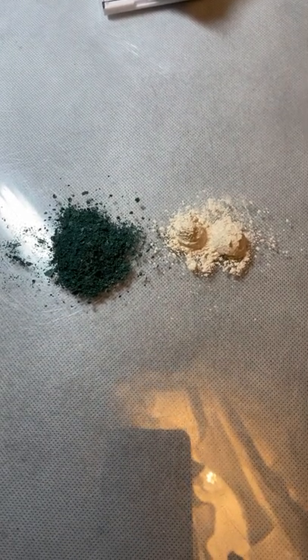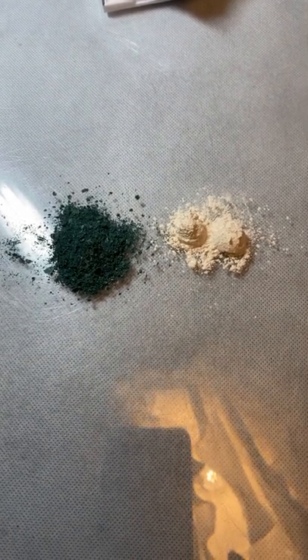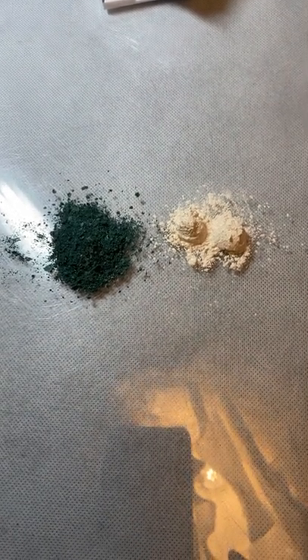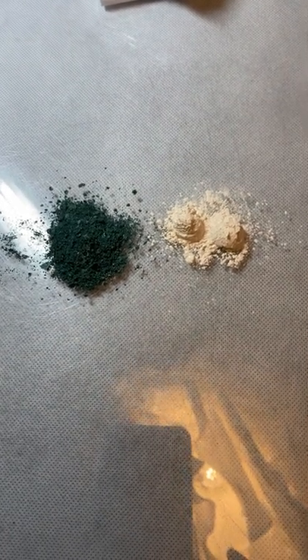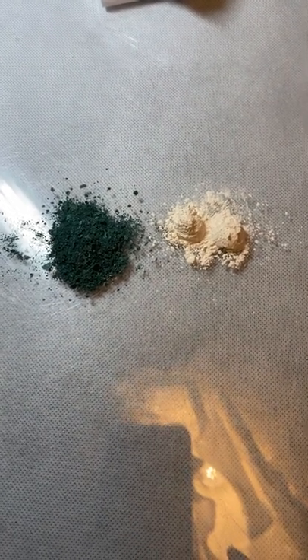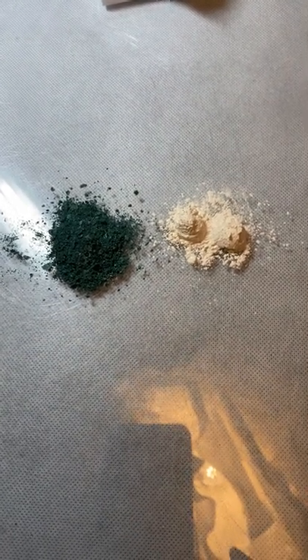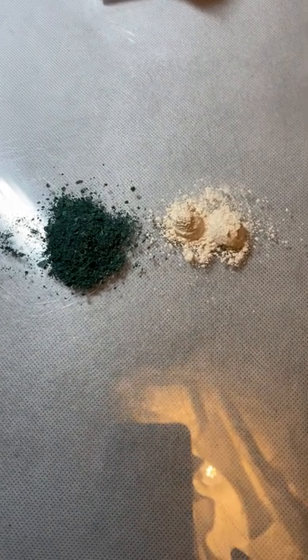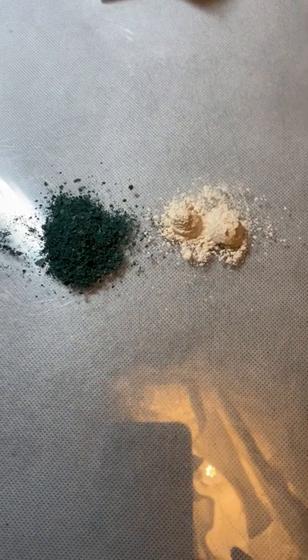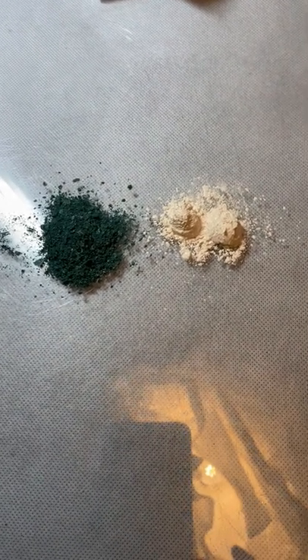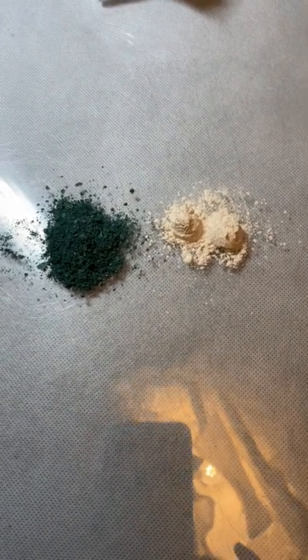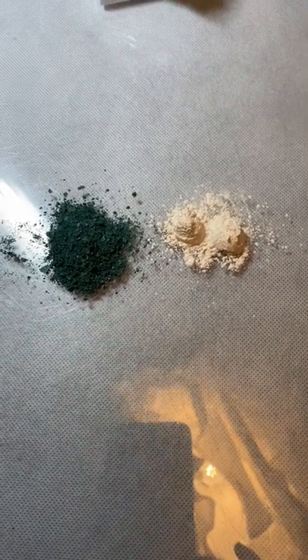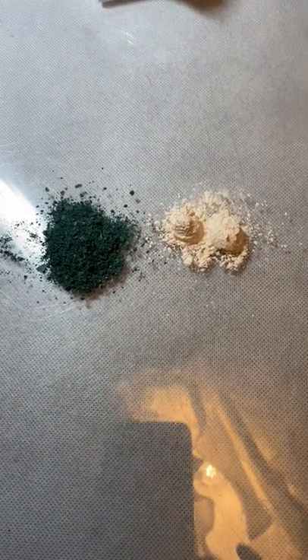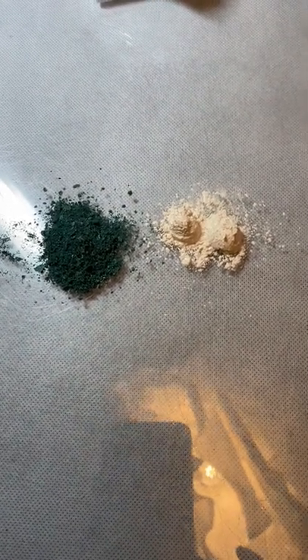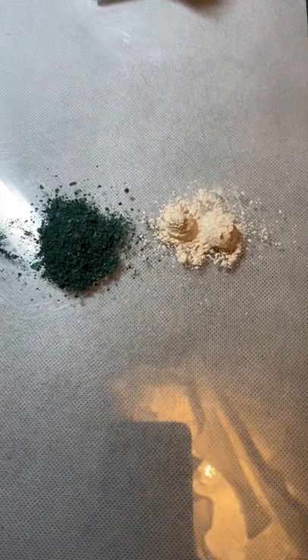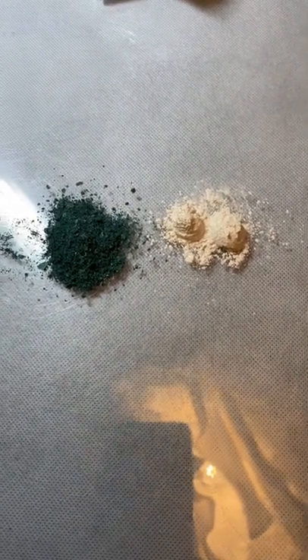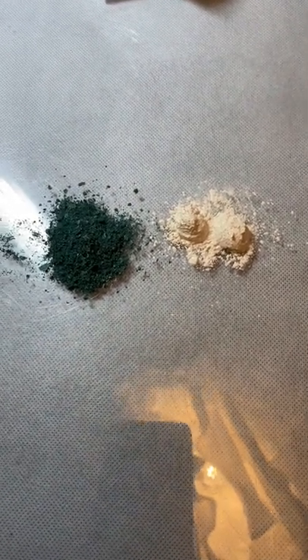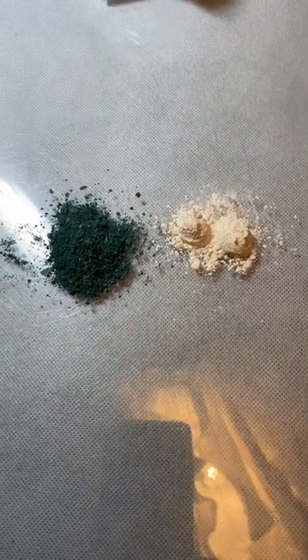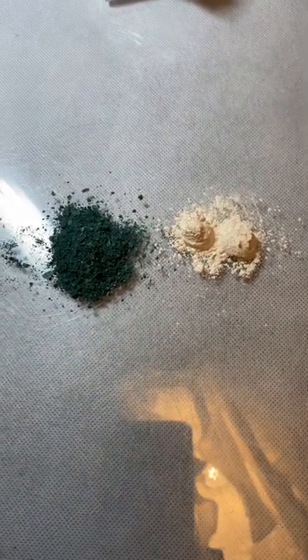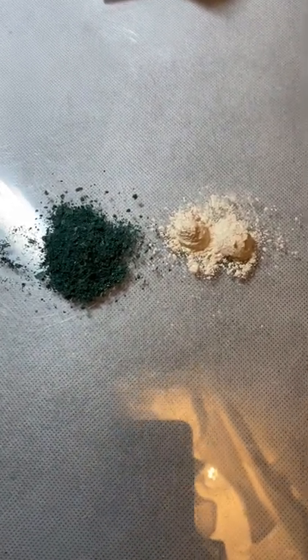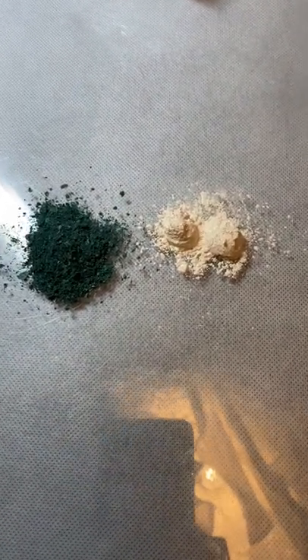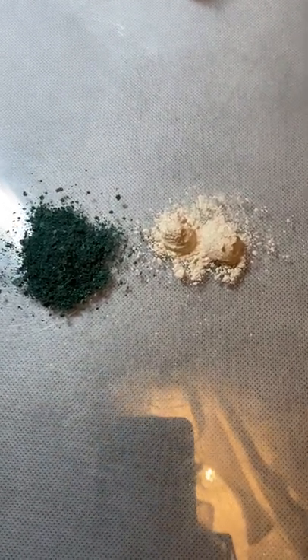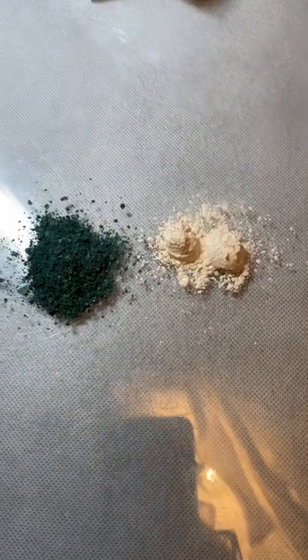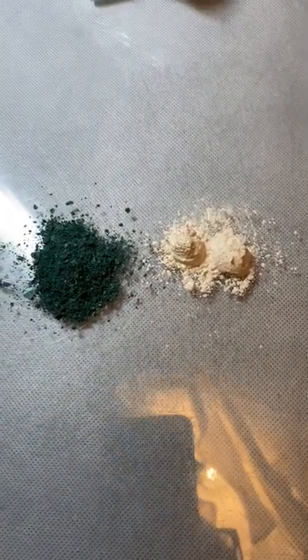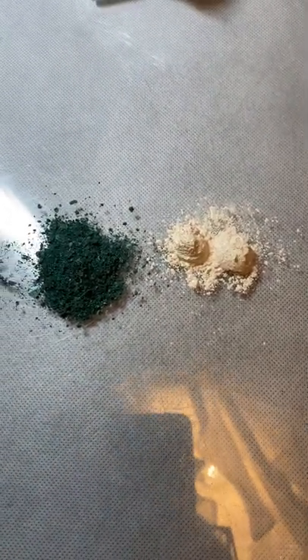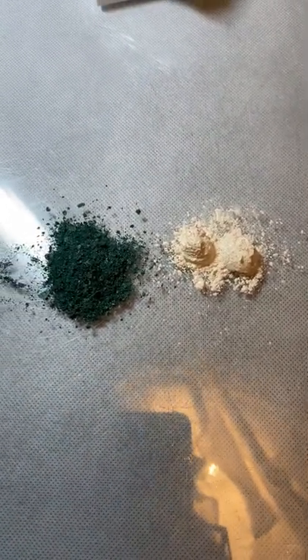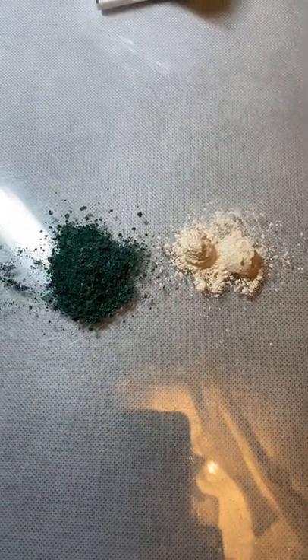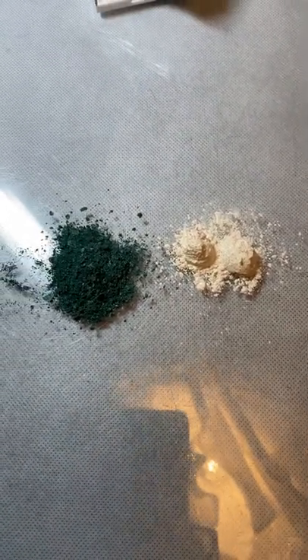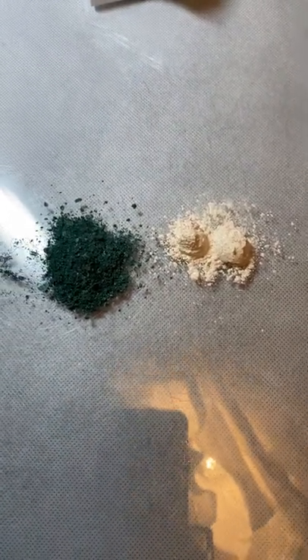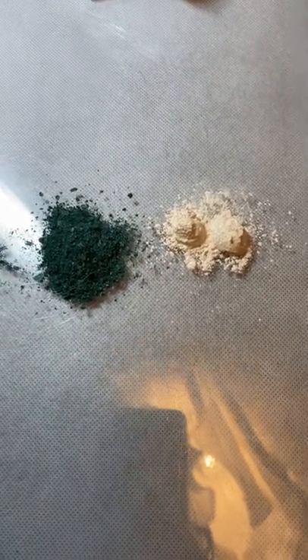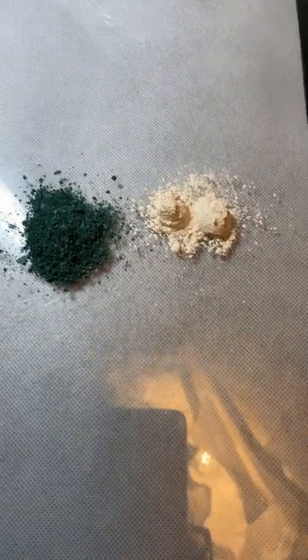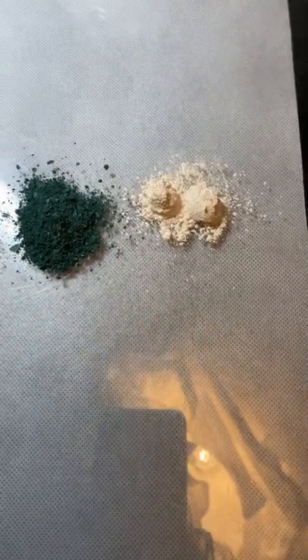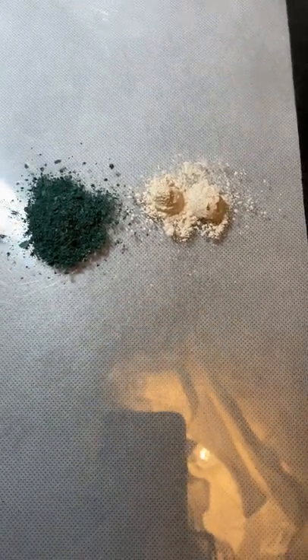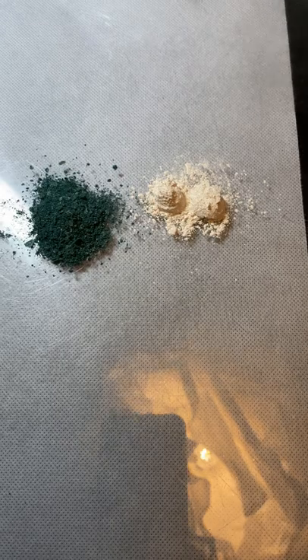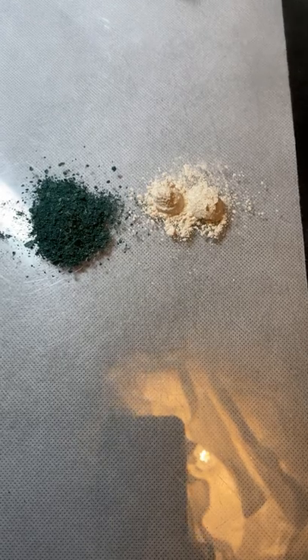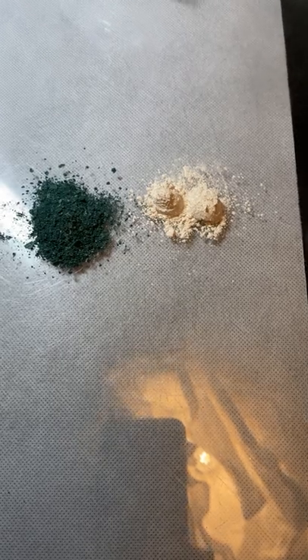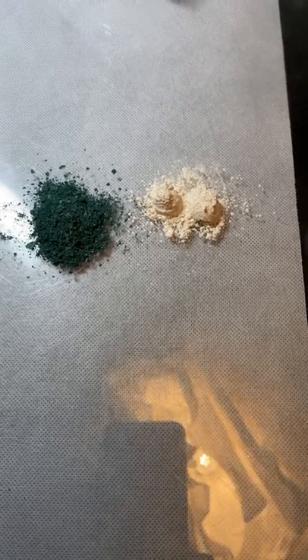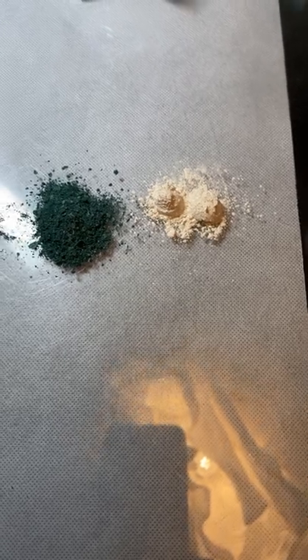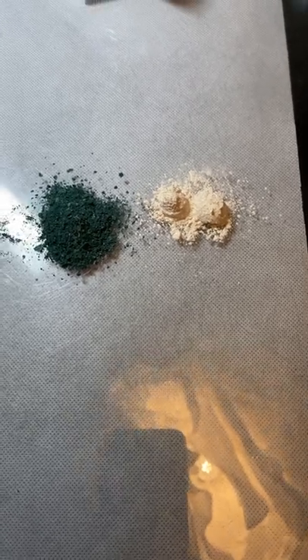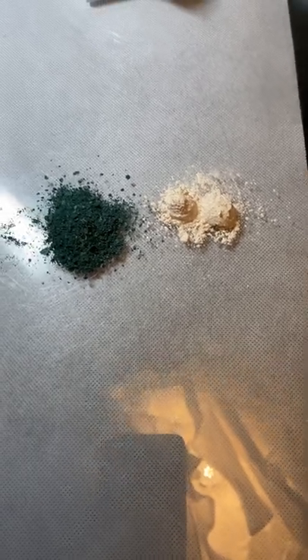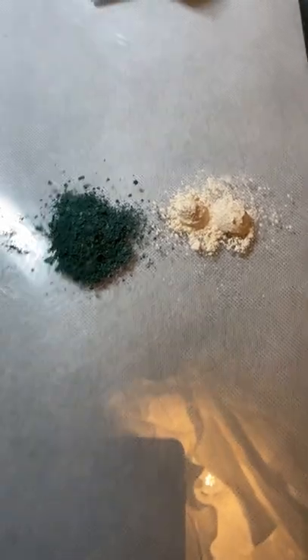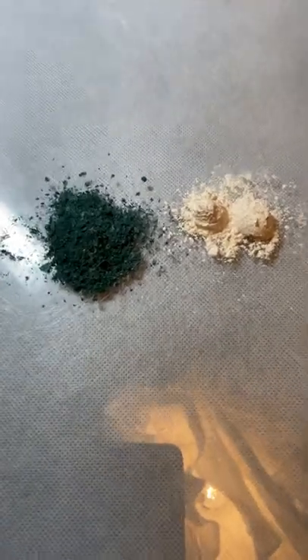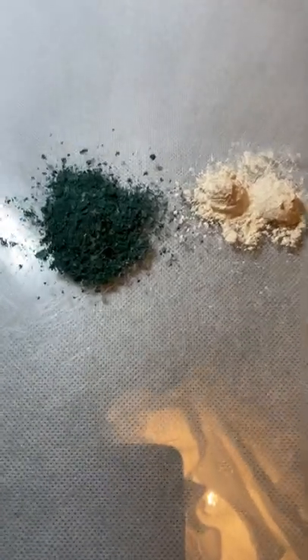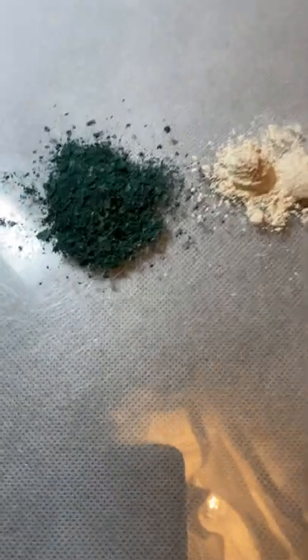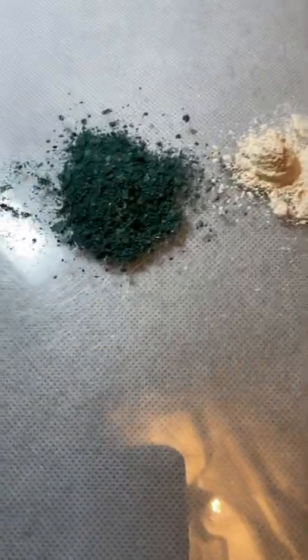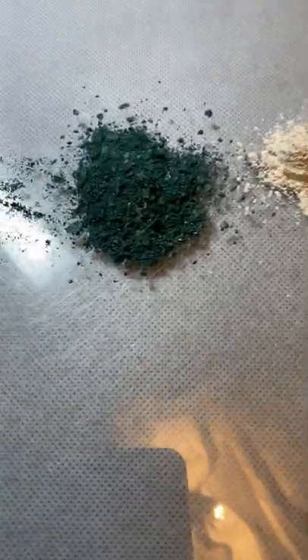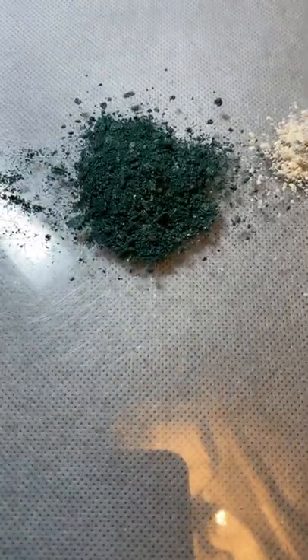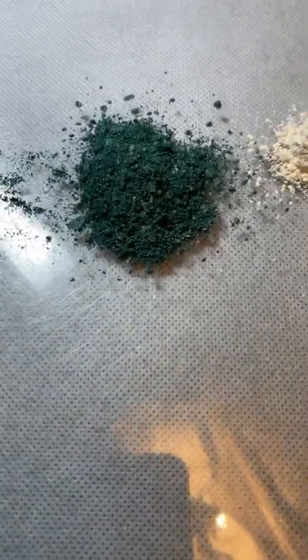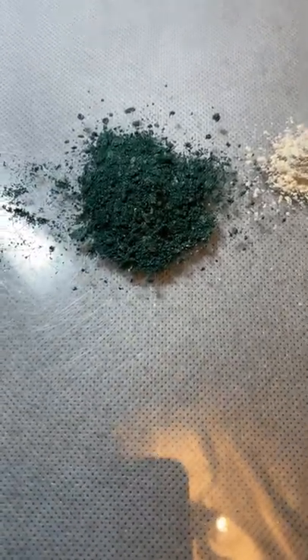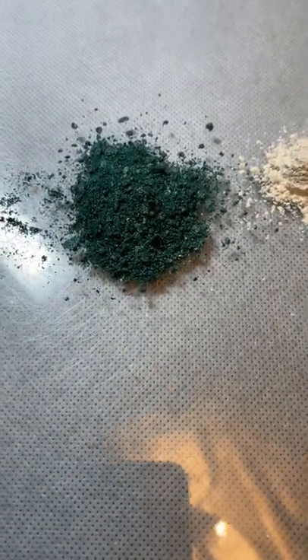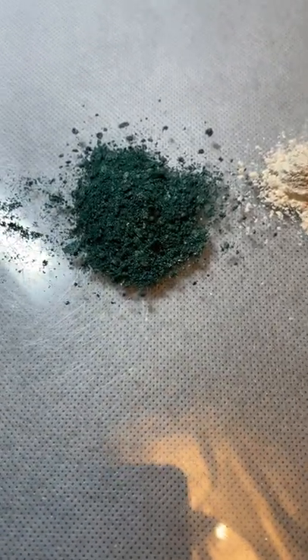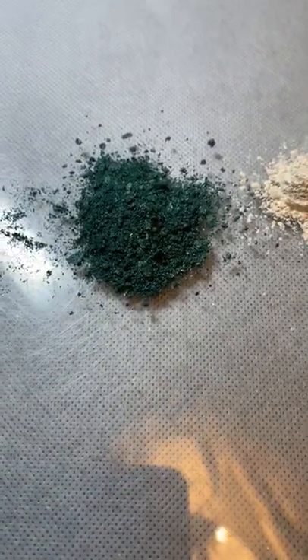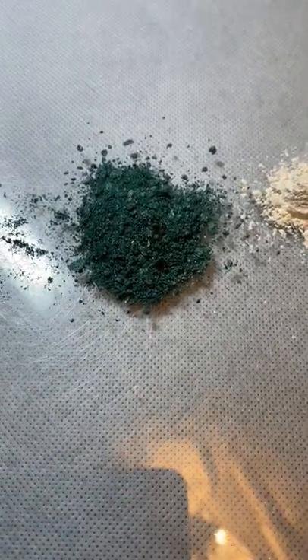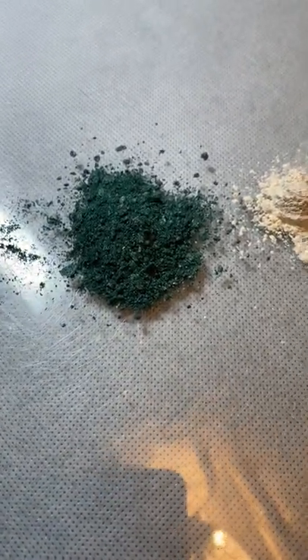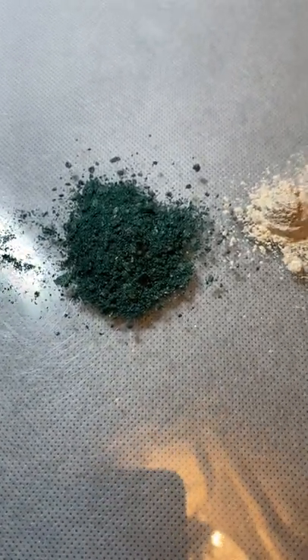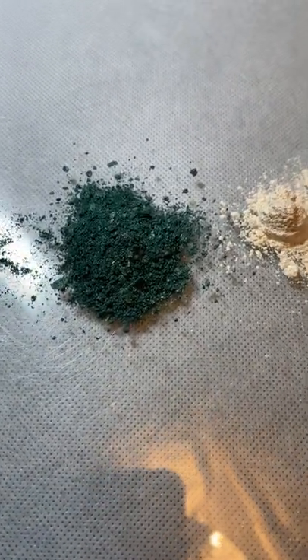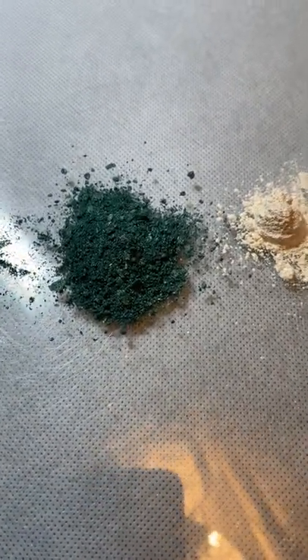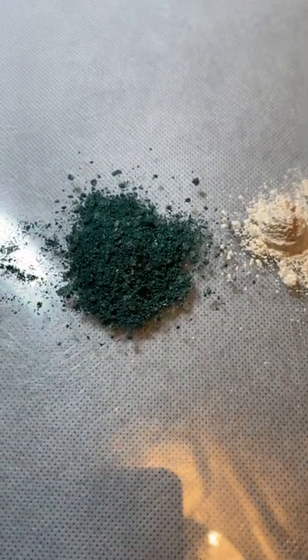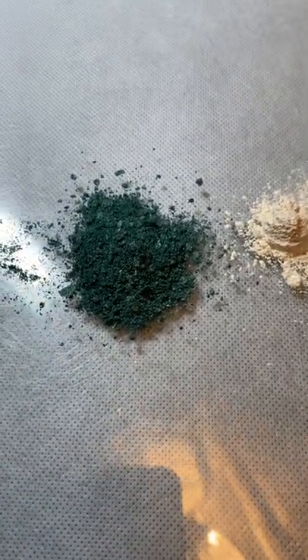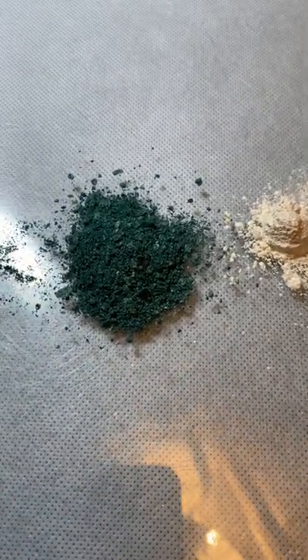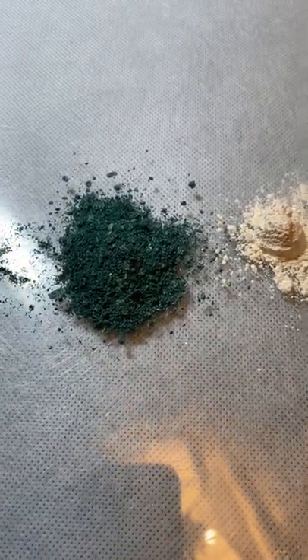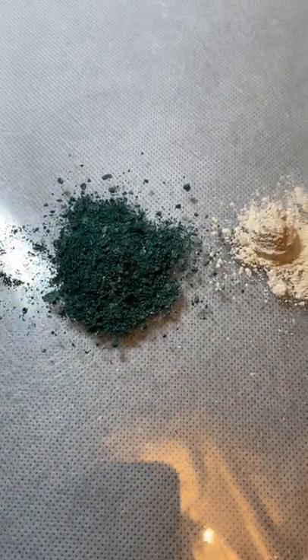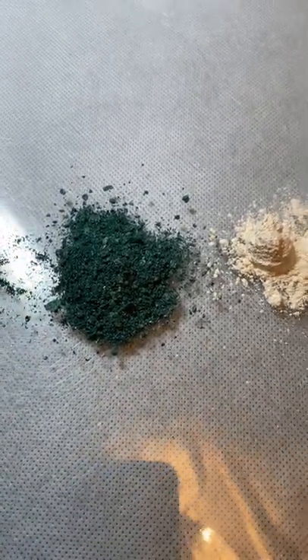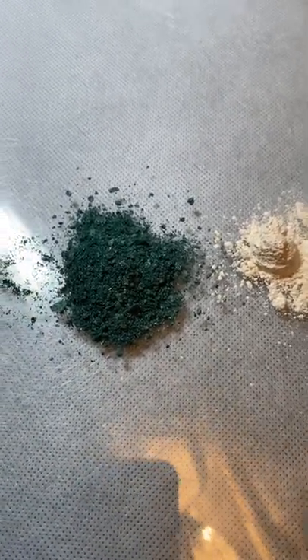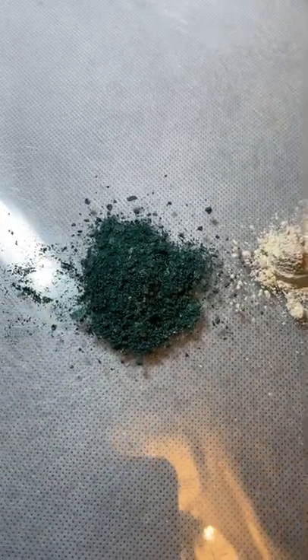Hi there! I just wanted to do a quick tutorial on how to make your own watercolor paint from some basic shimmery eyeshadow.